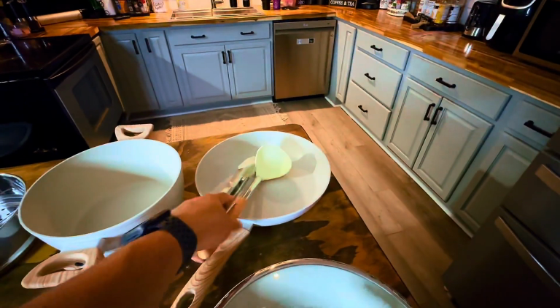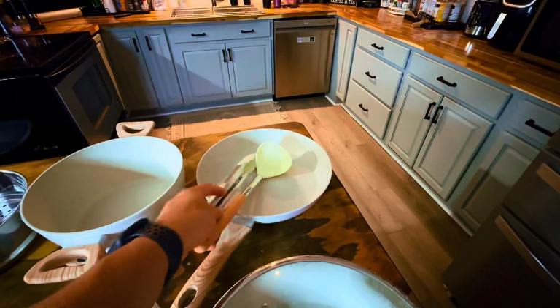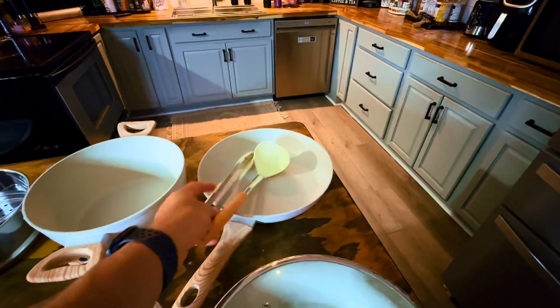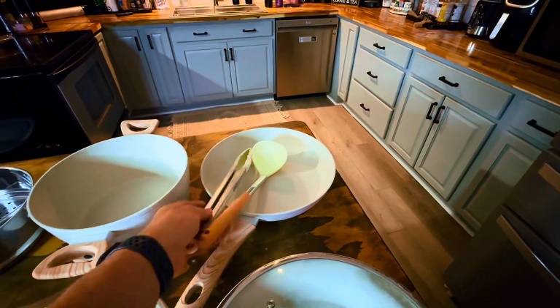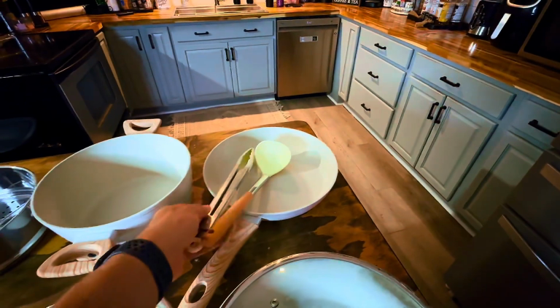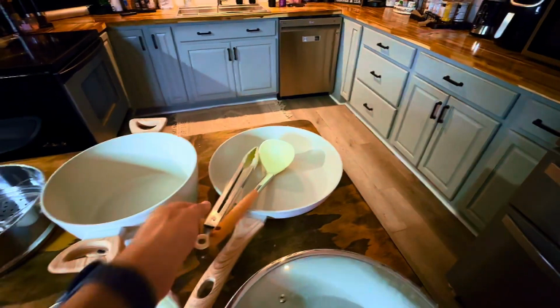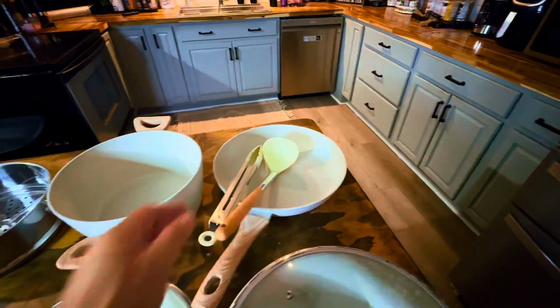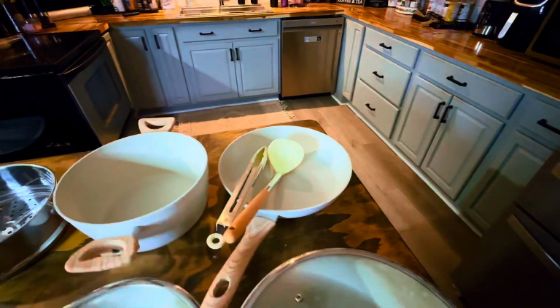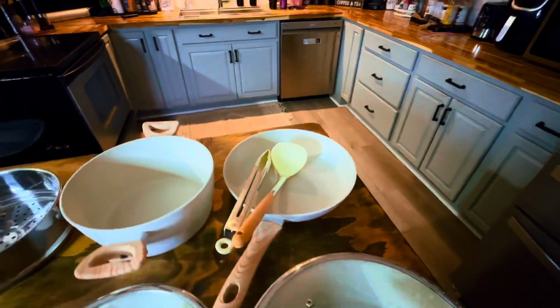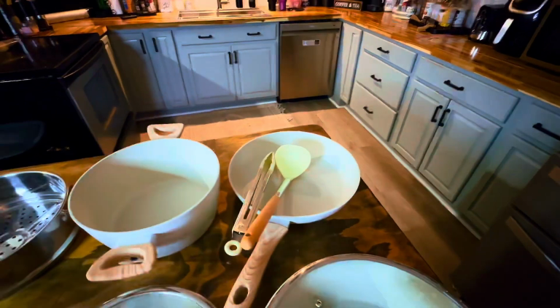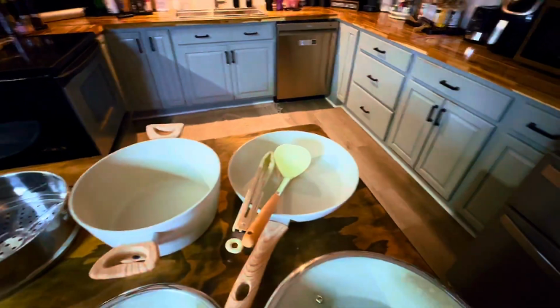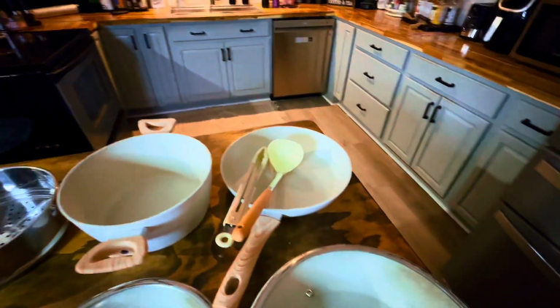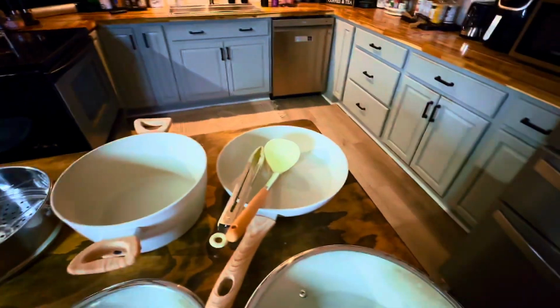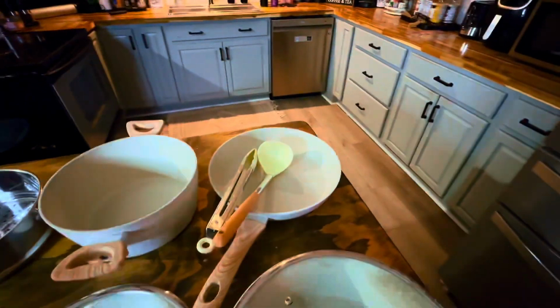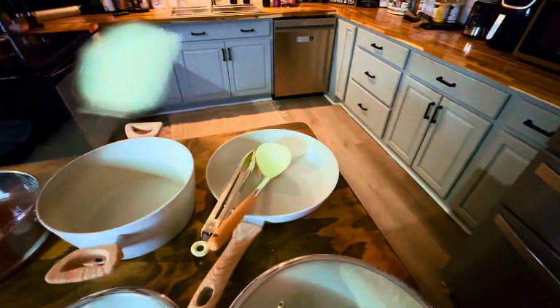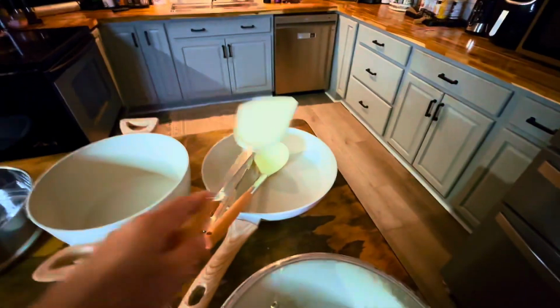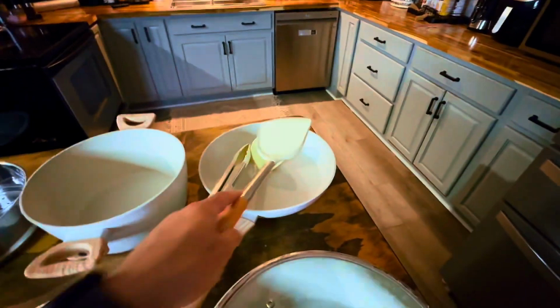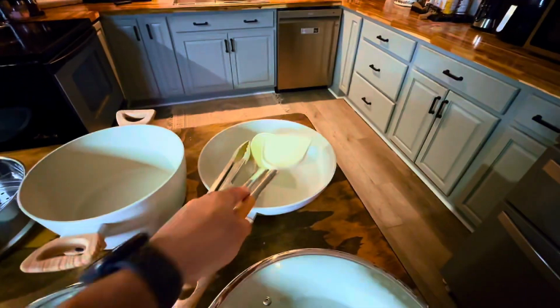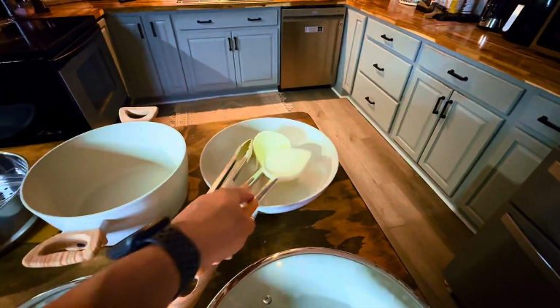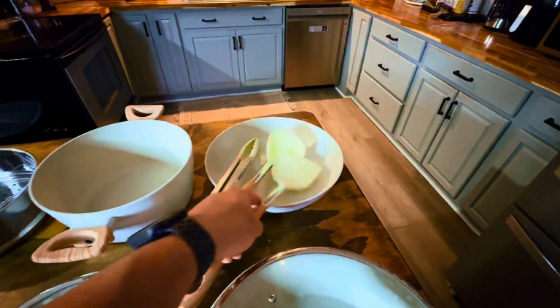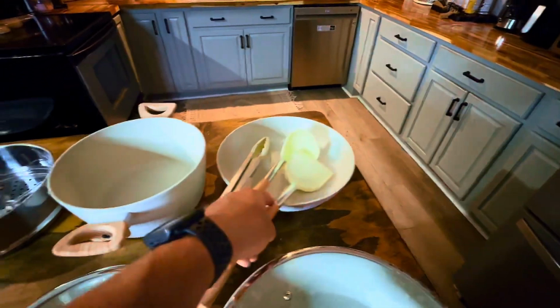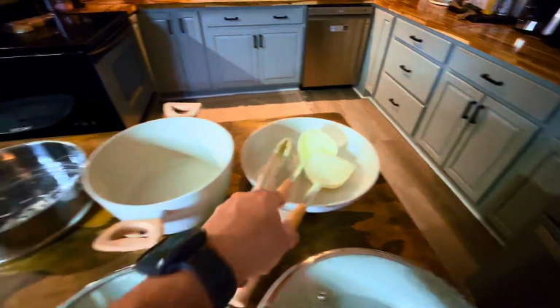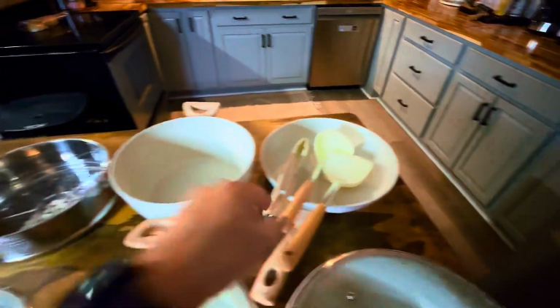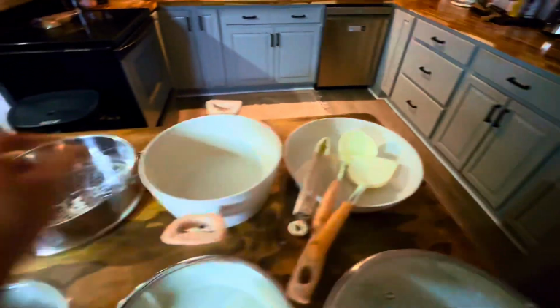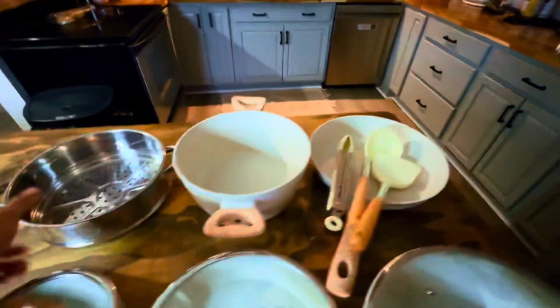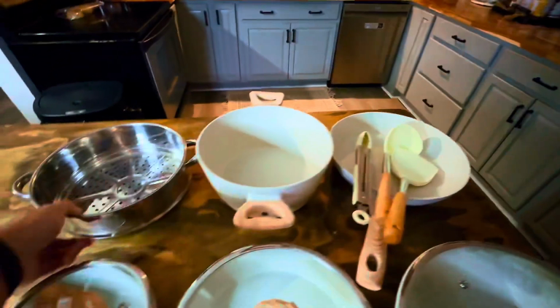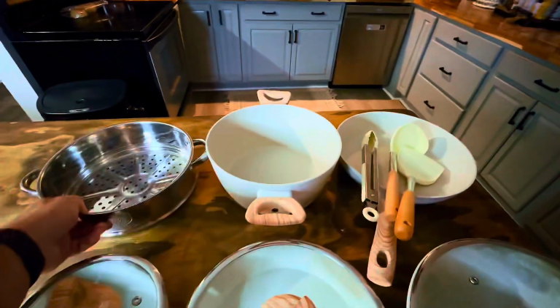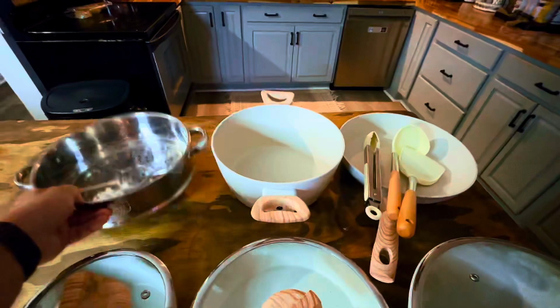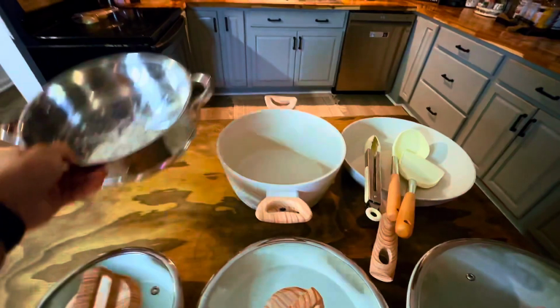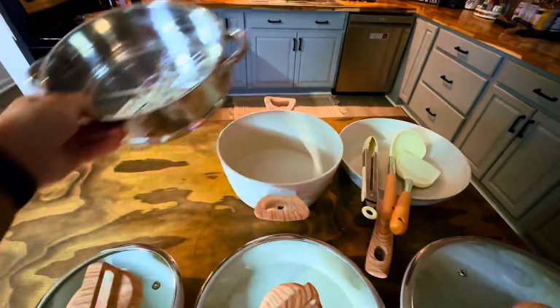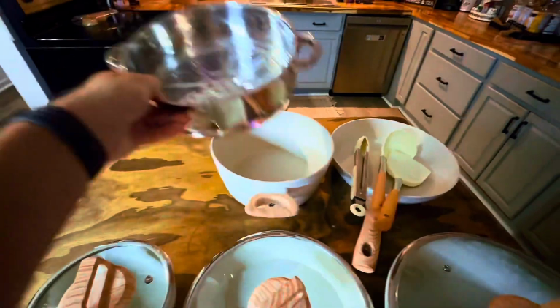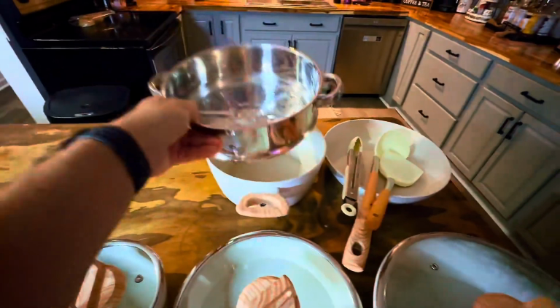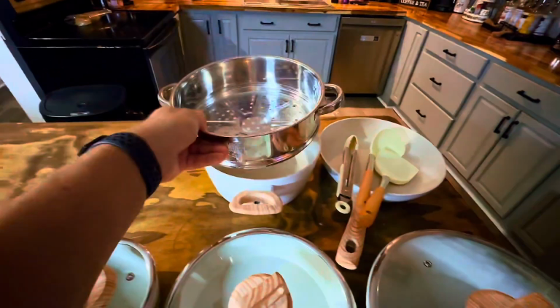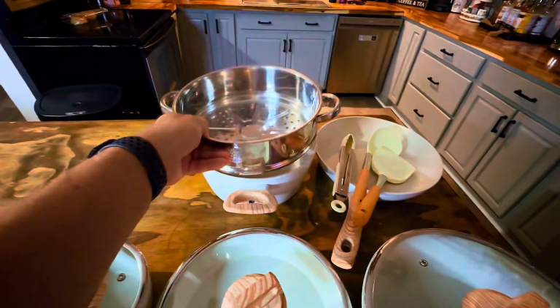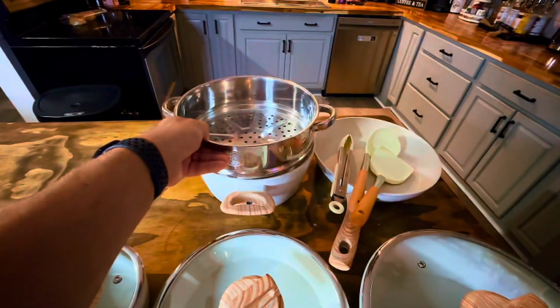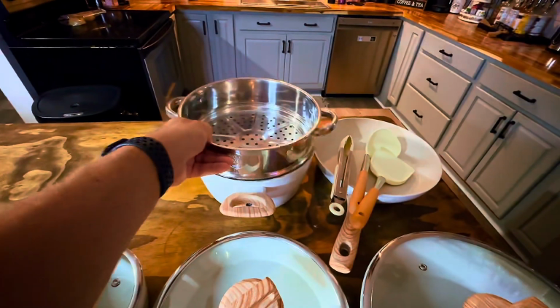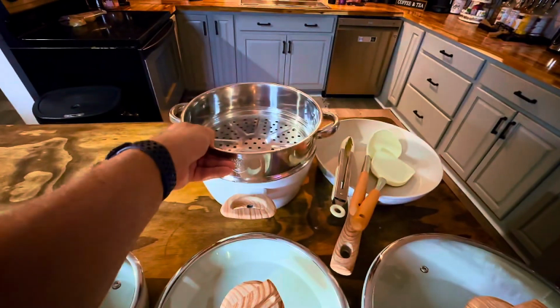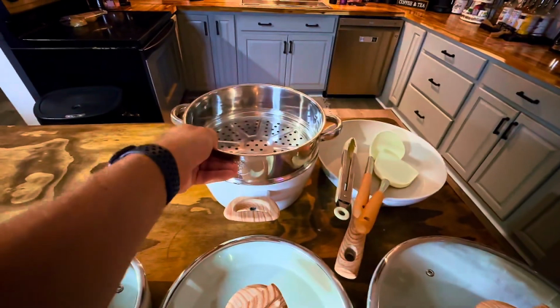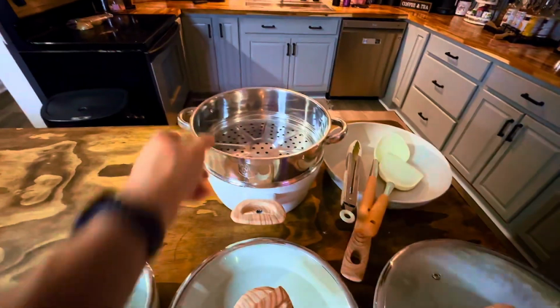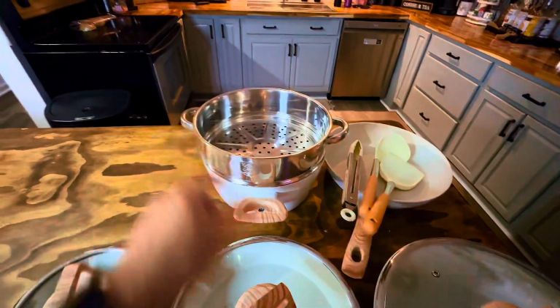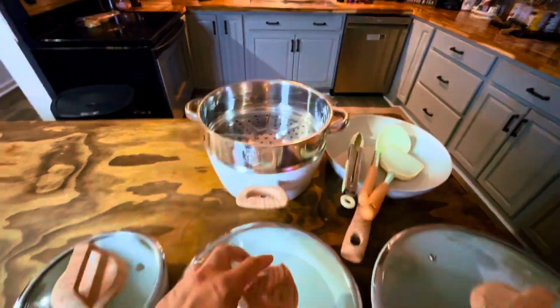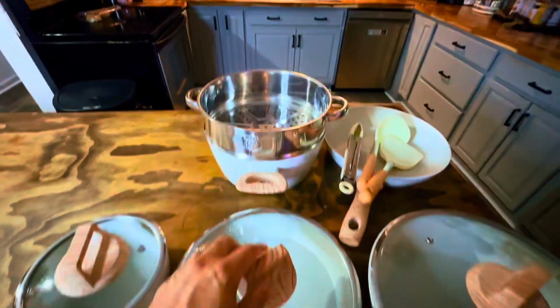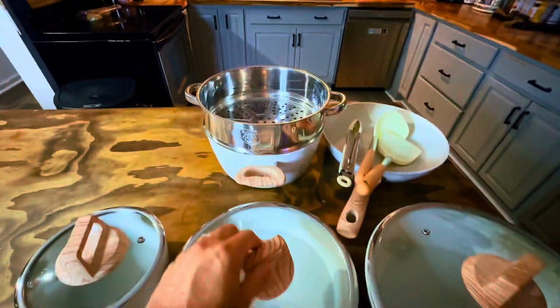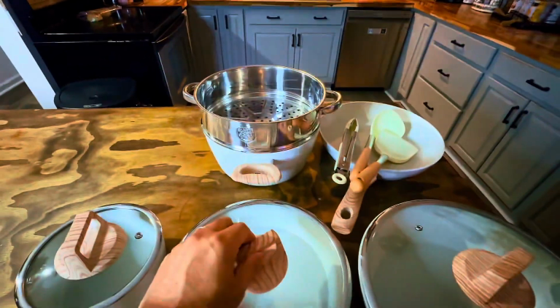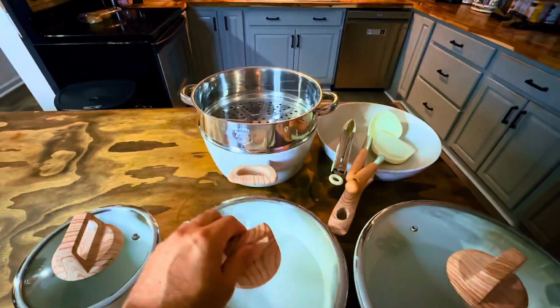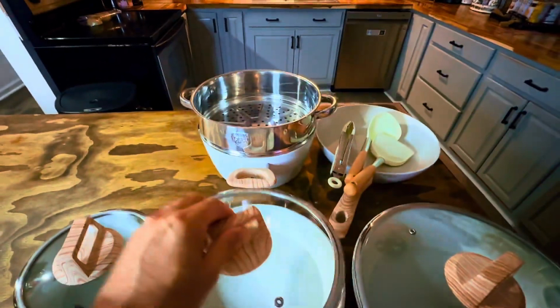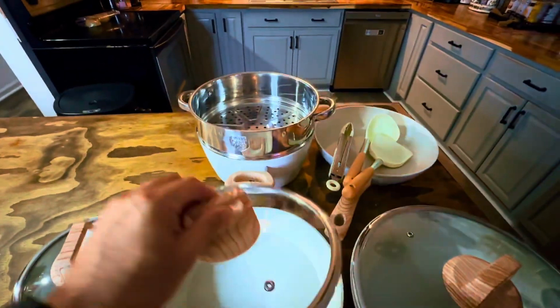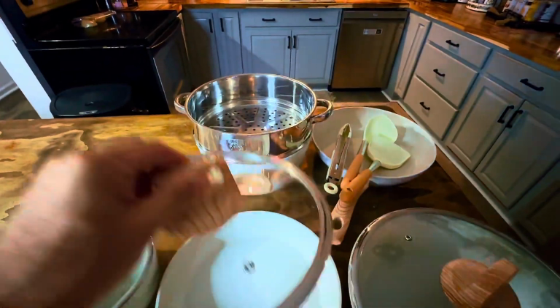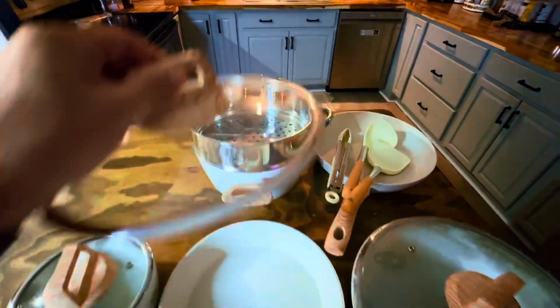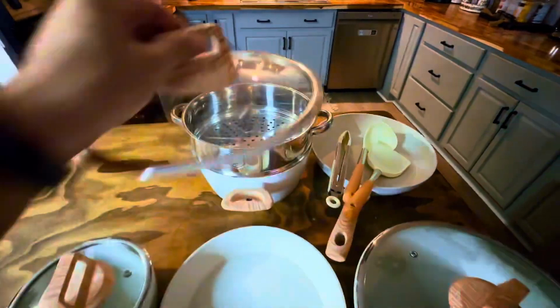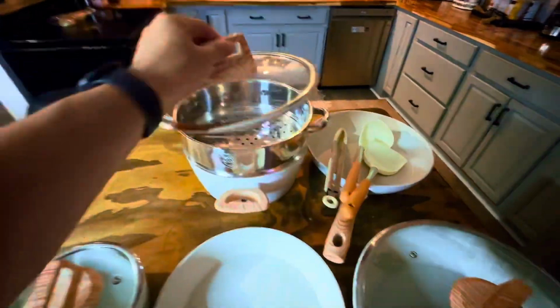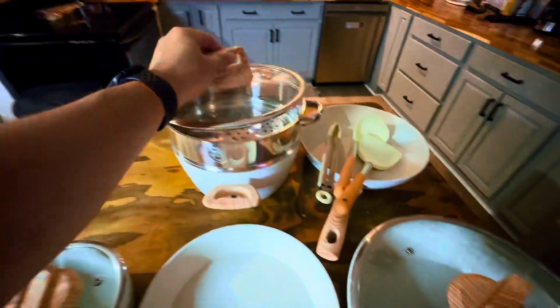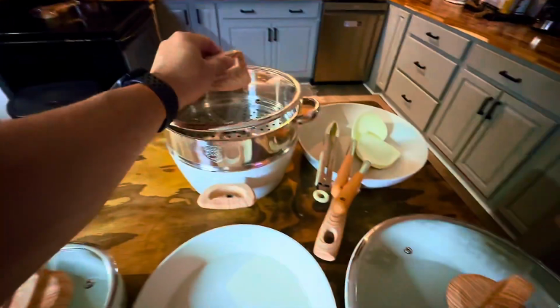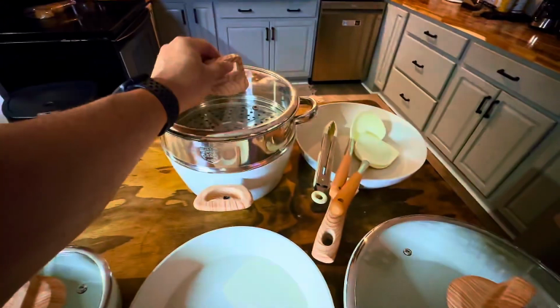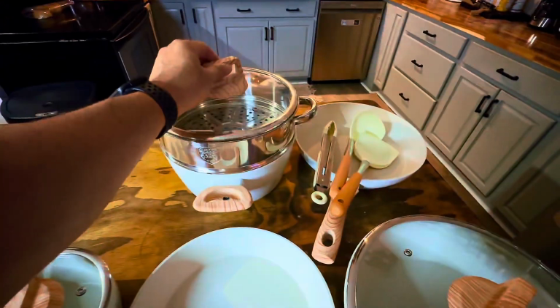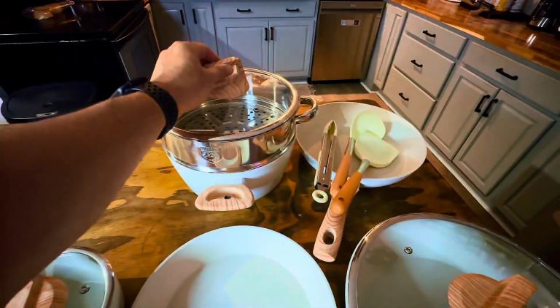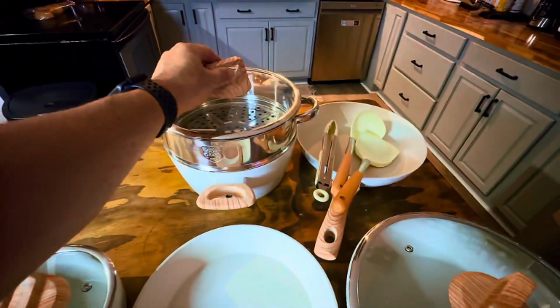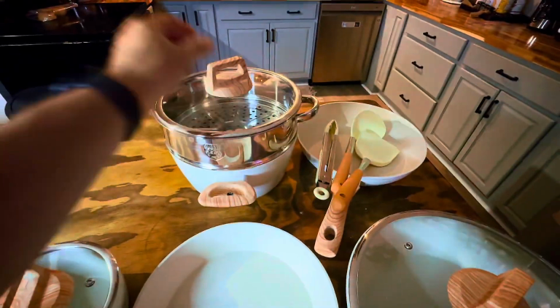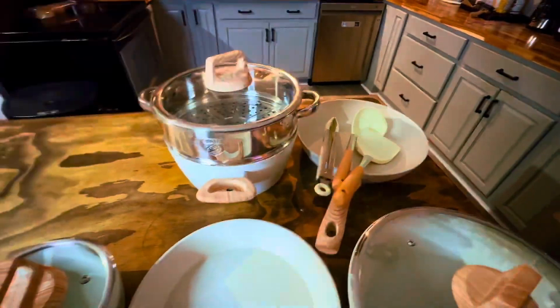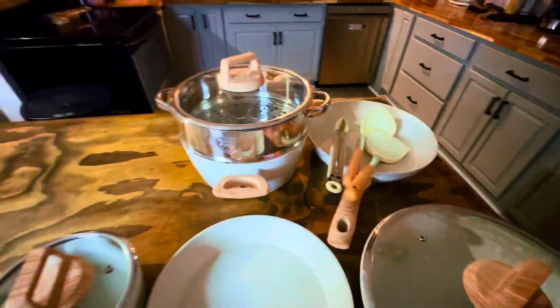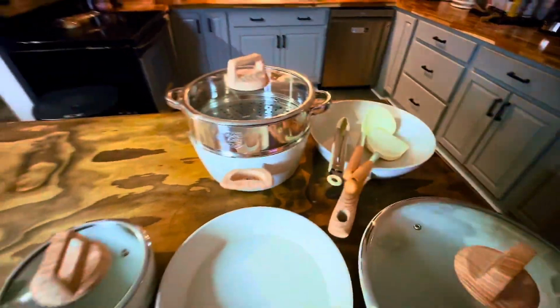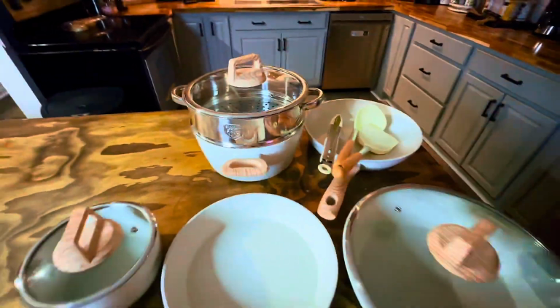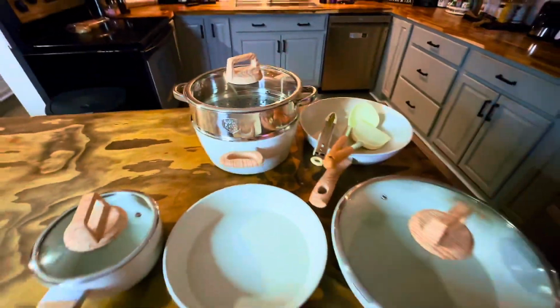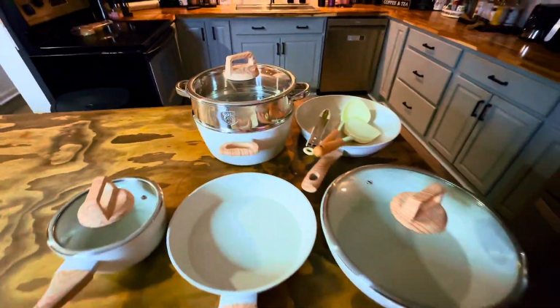One of the best features is compatibility with all stovetops. Whether you have gas, electric, or induction, these nonstick pots and pans work flawlessly.